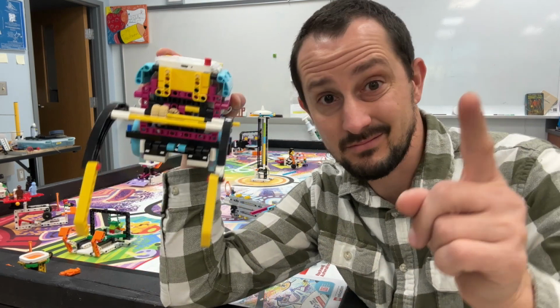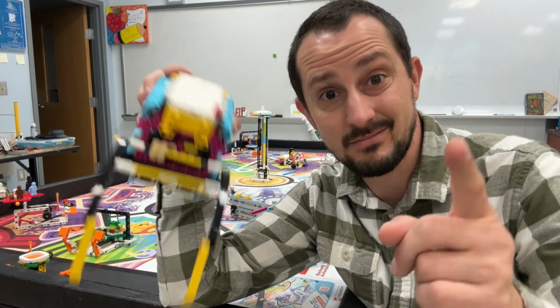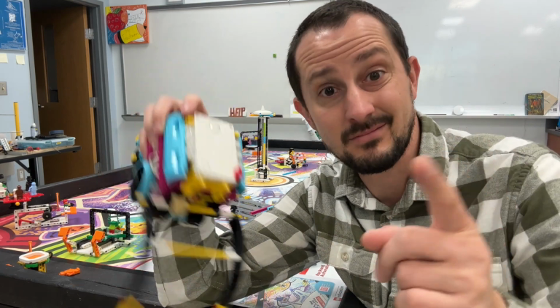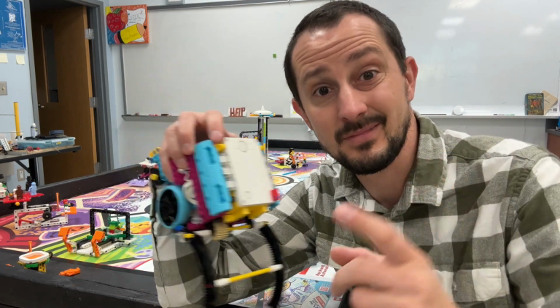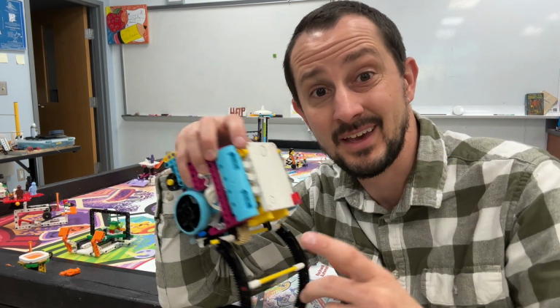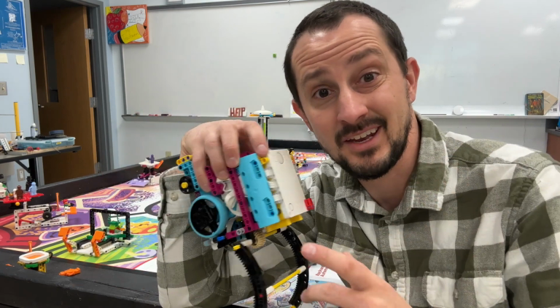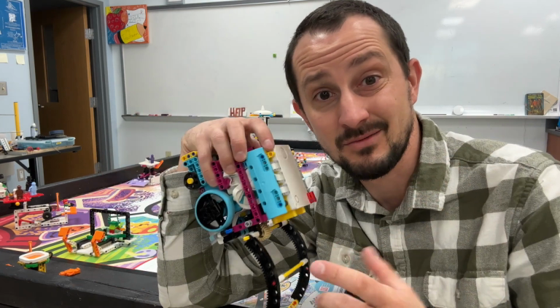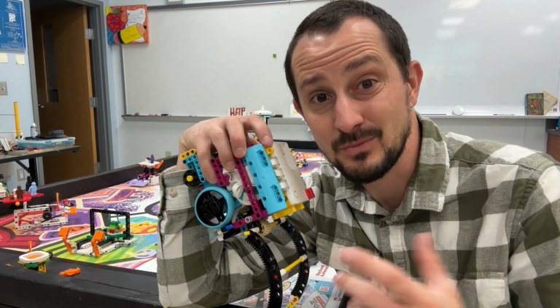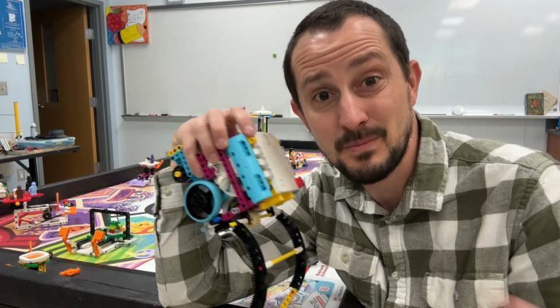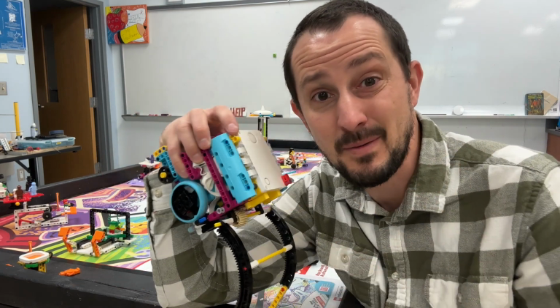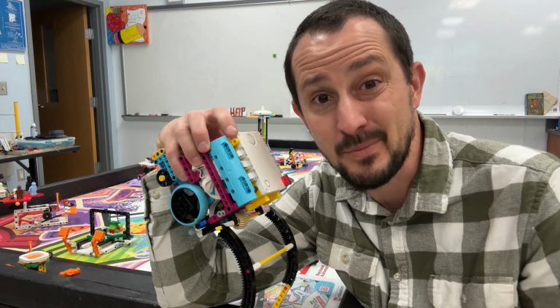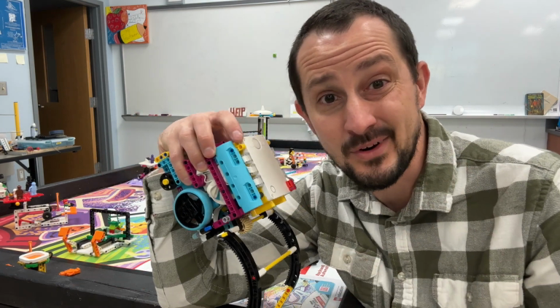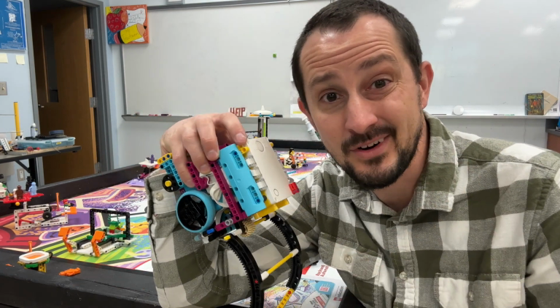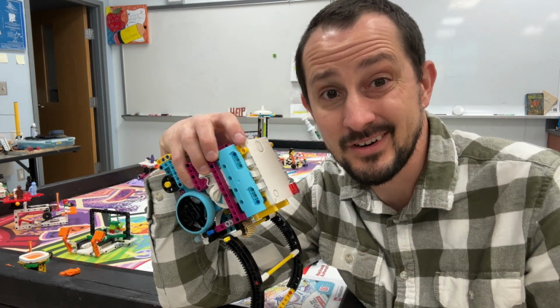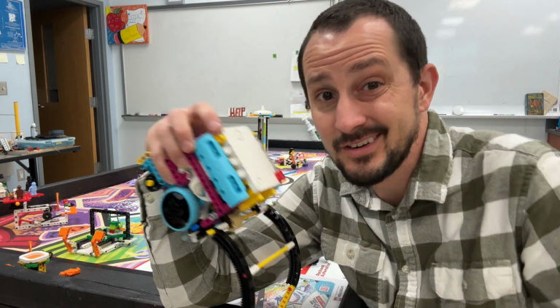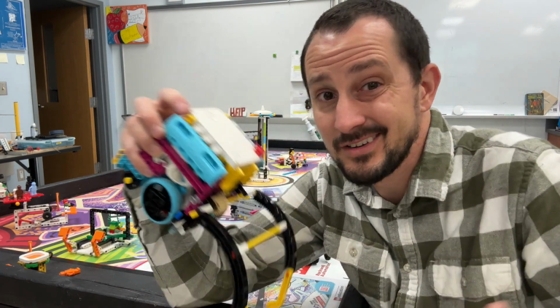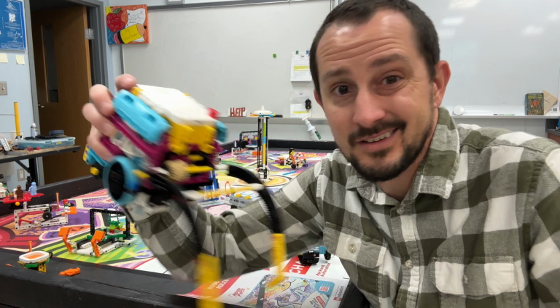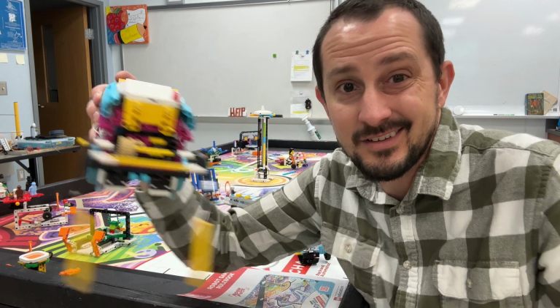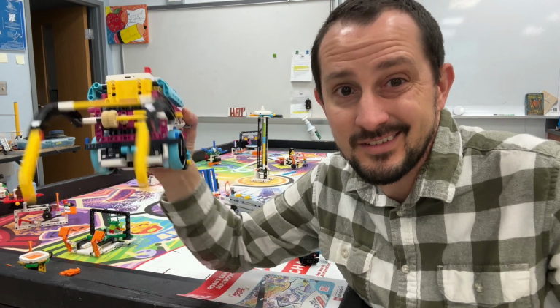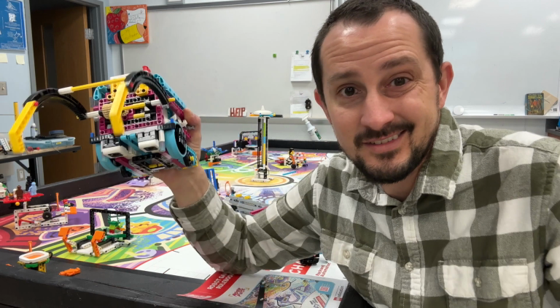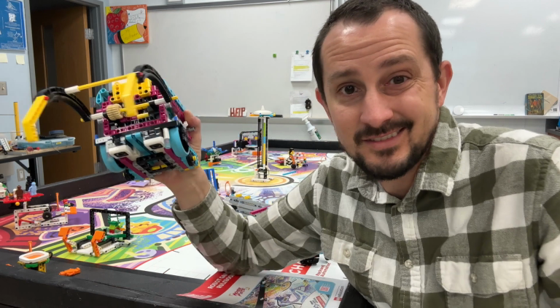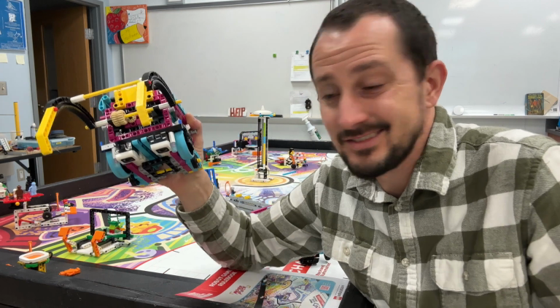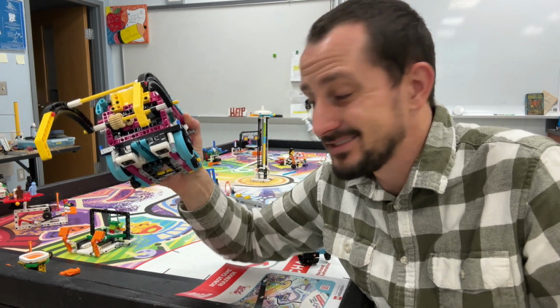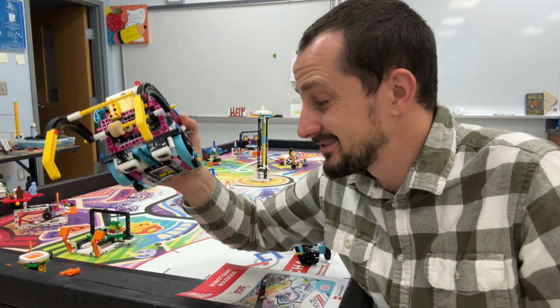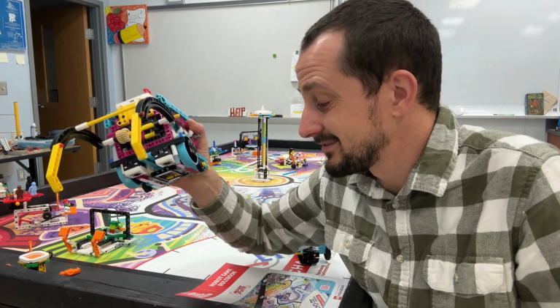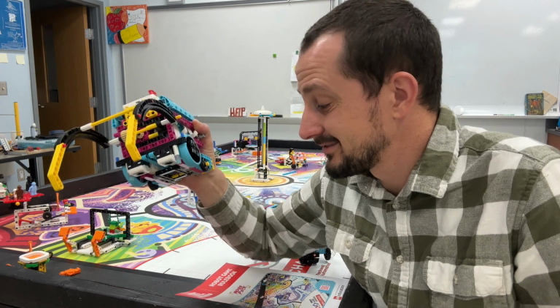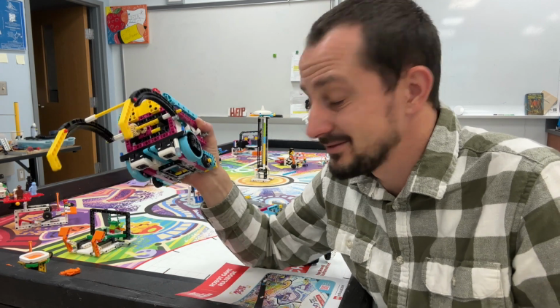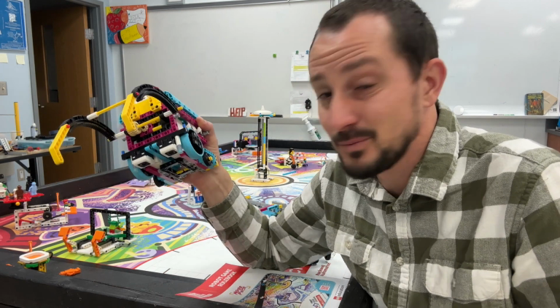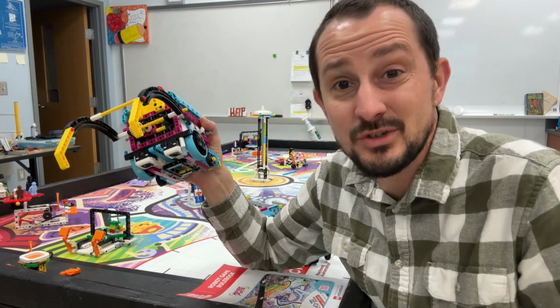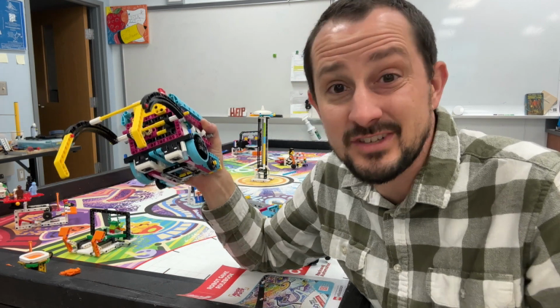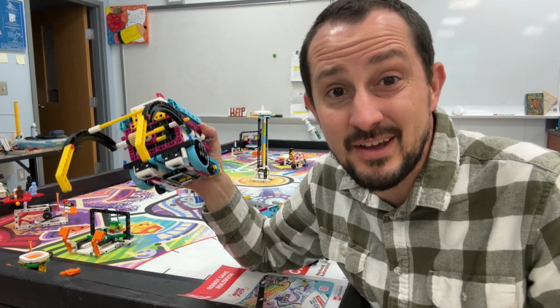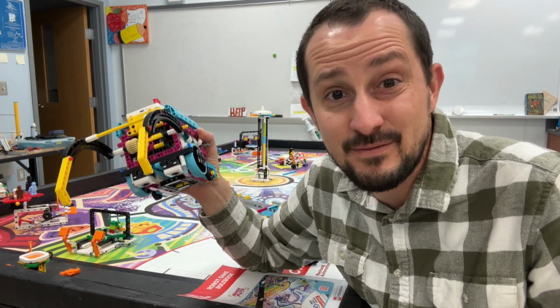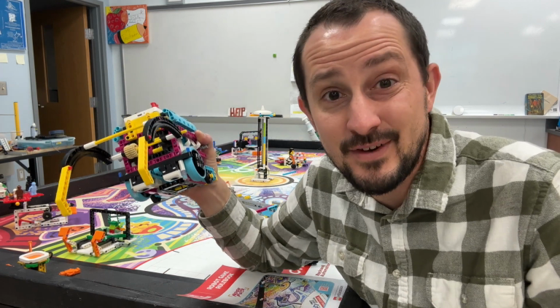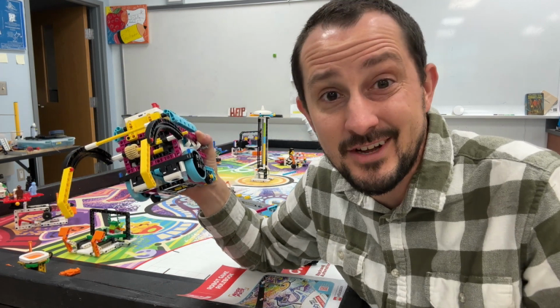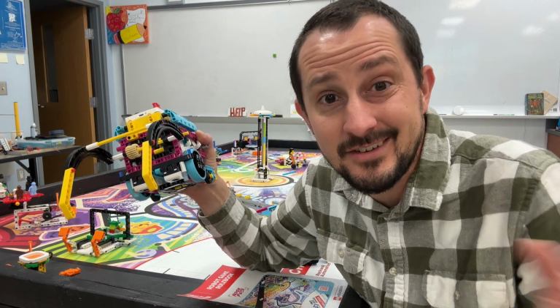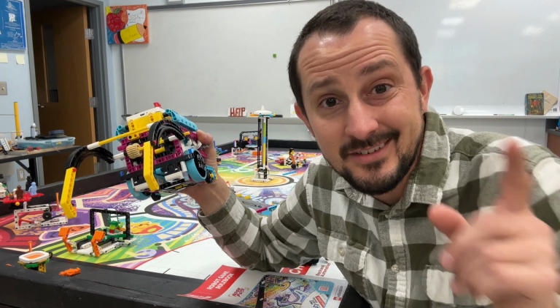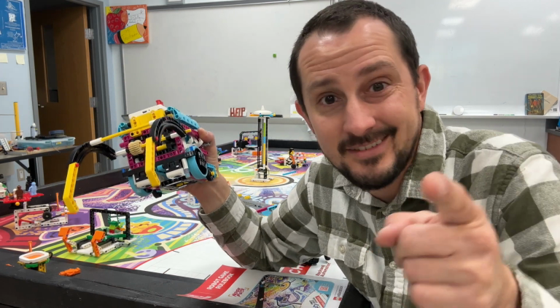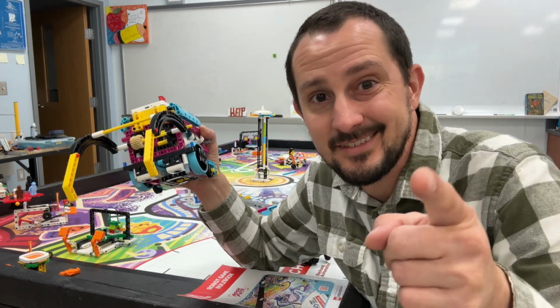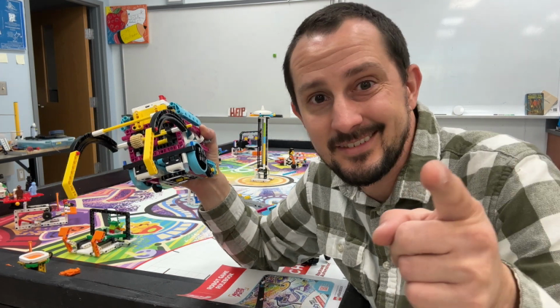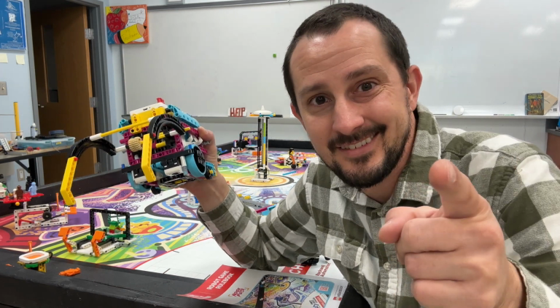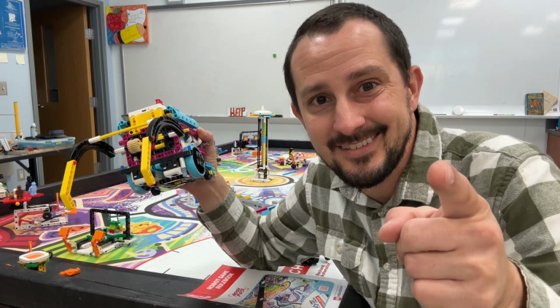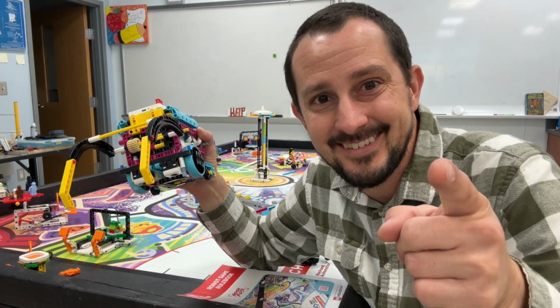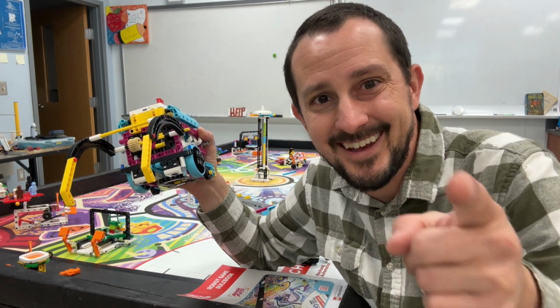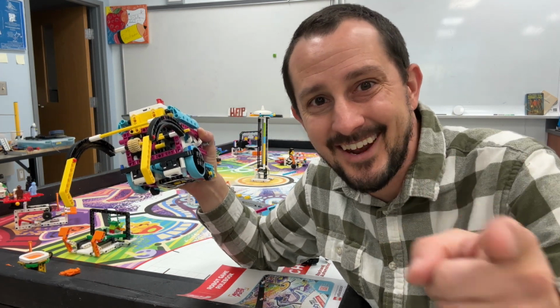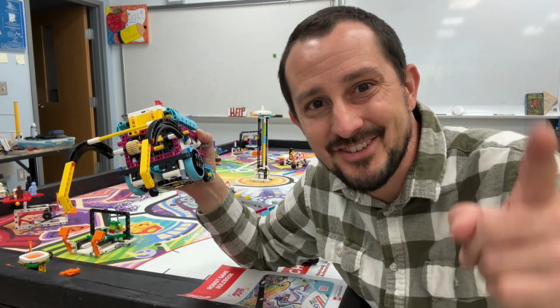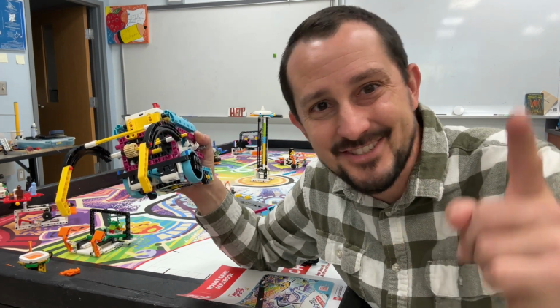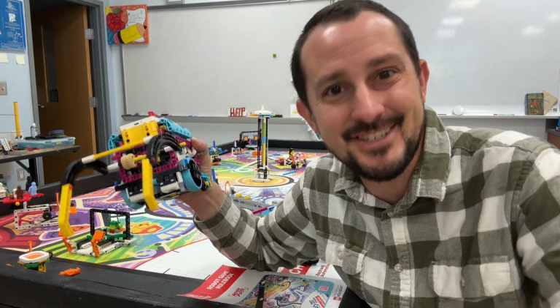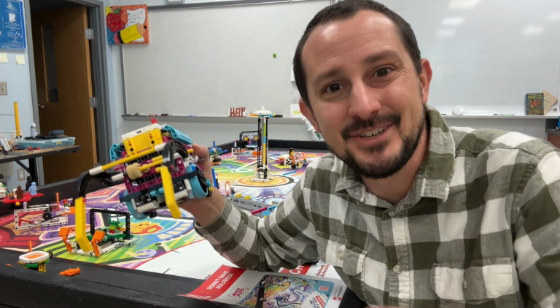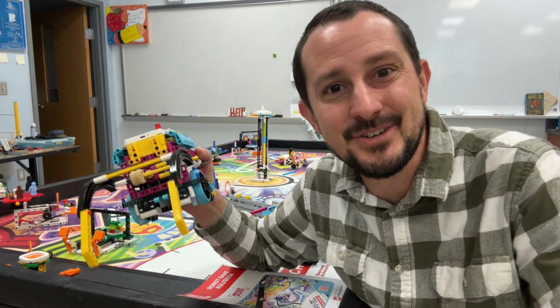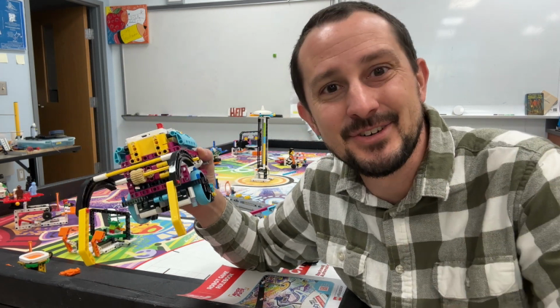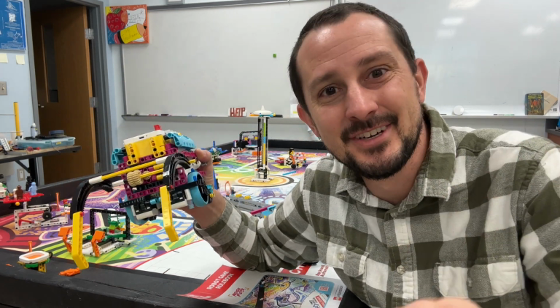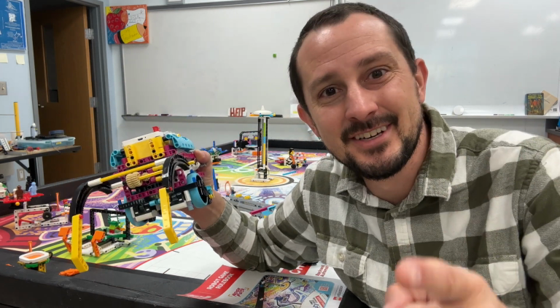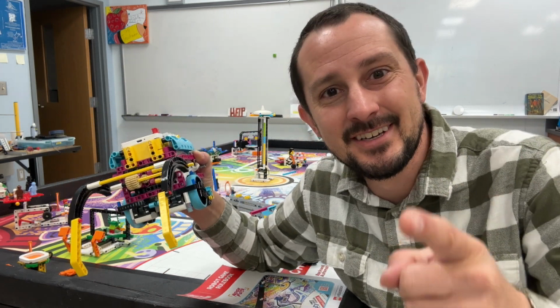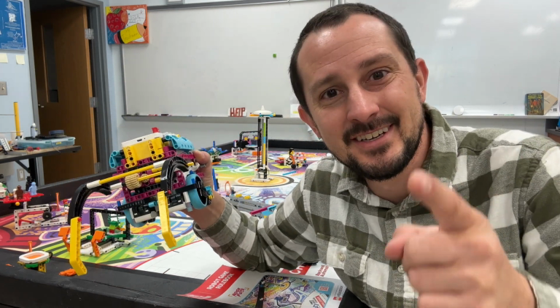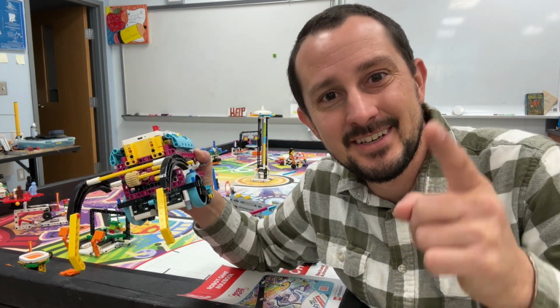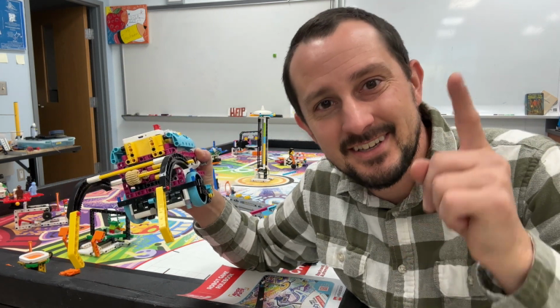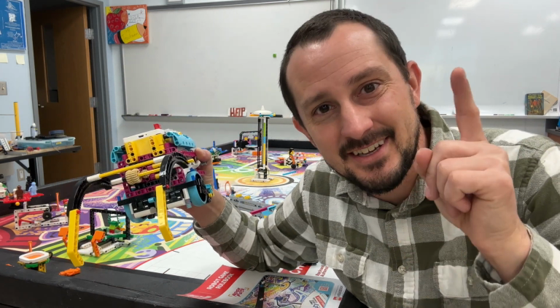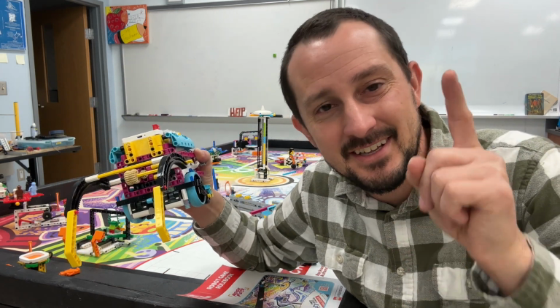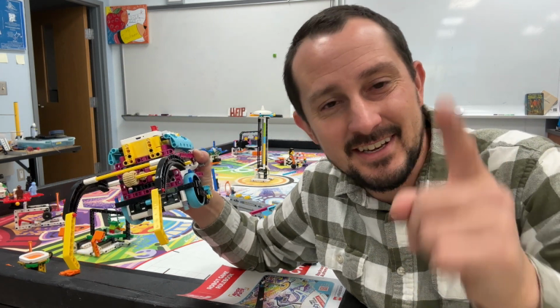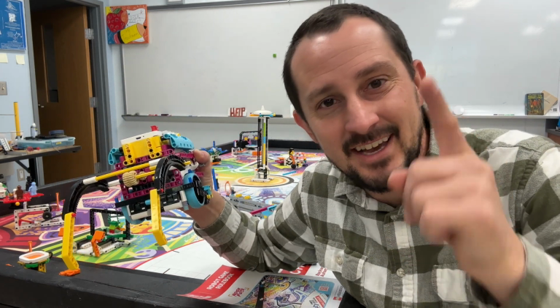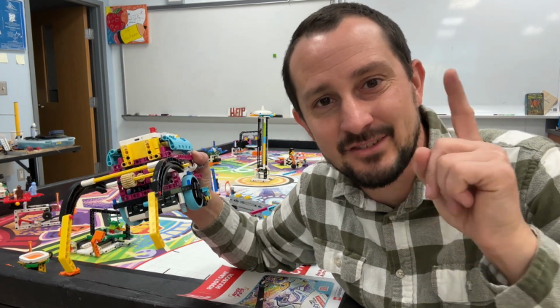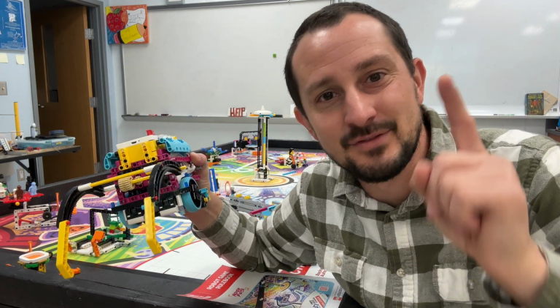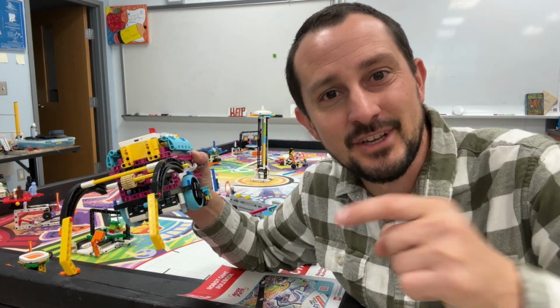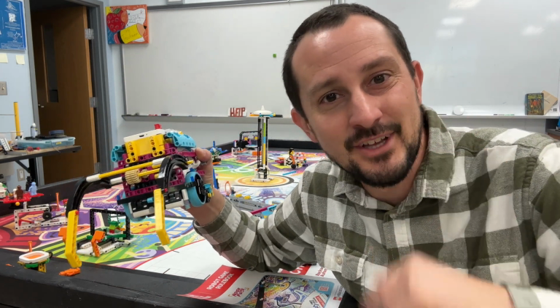Remember, we're just having fun, and I'll see you in the next video.